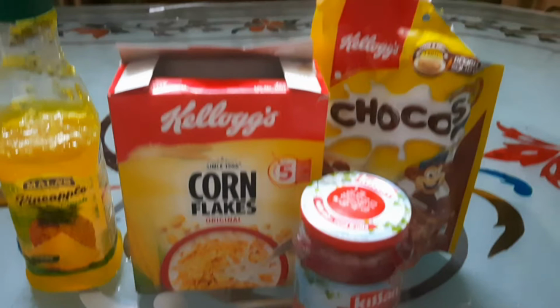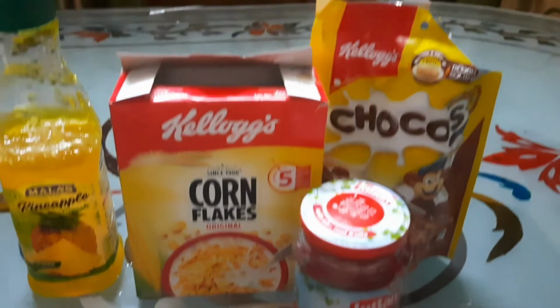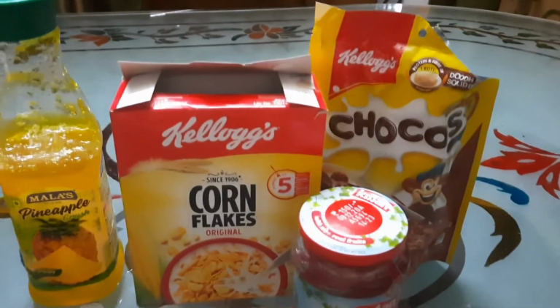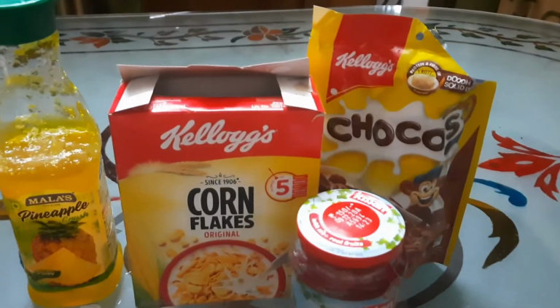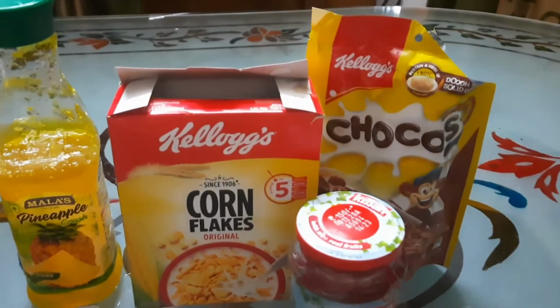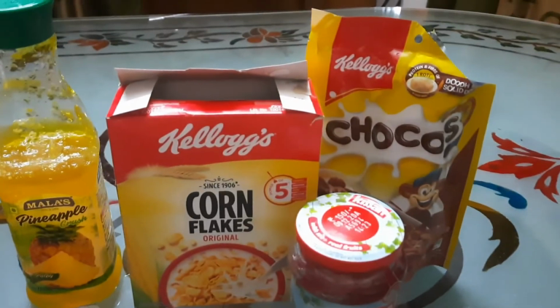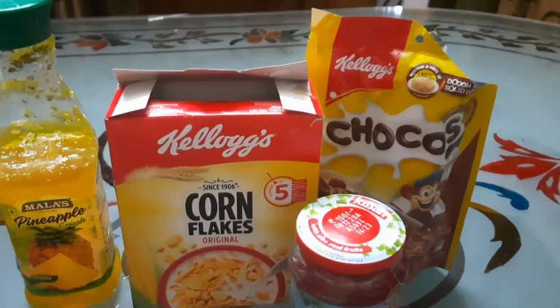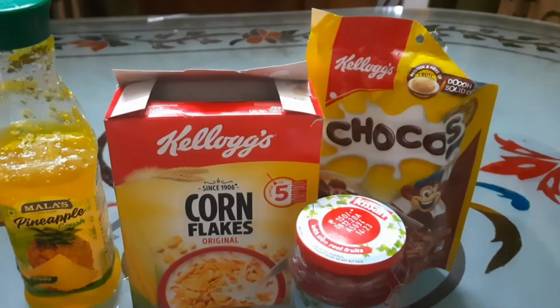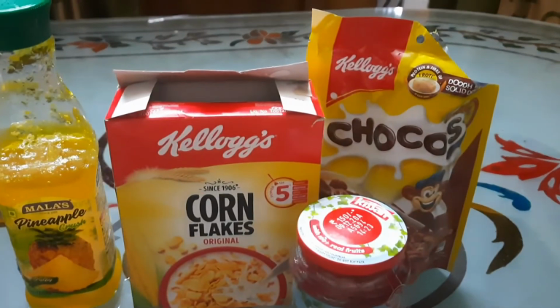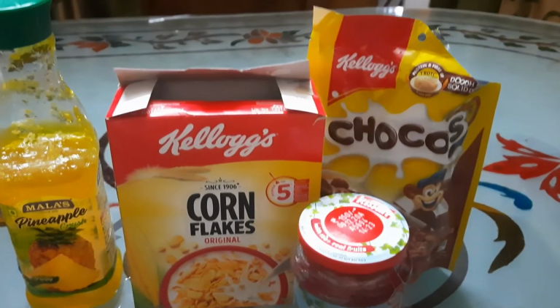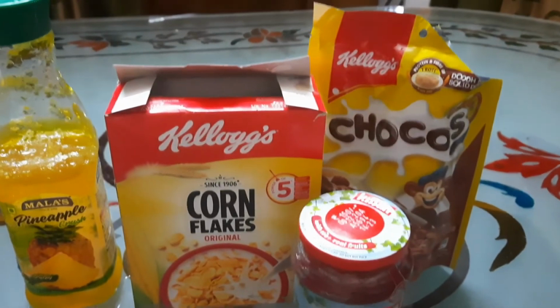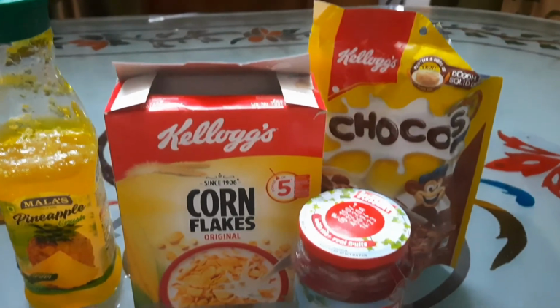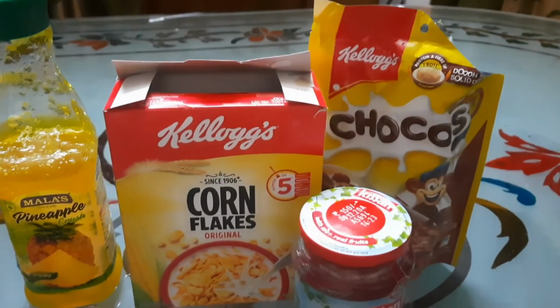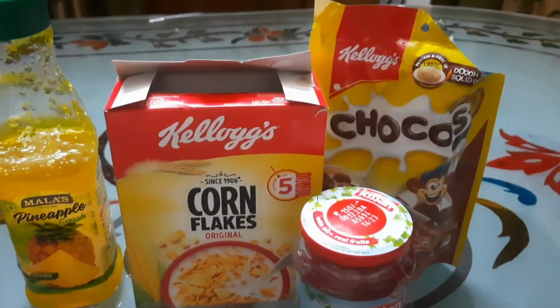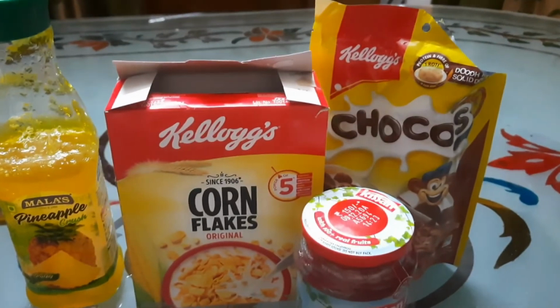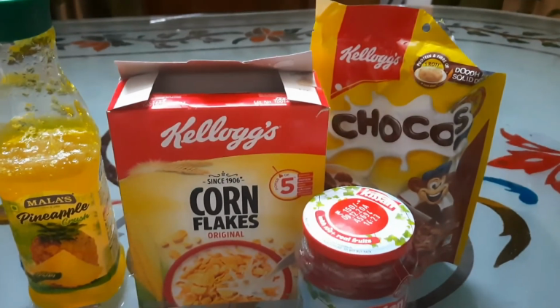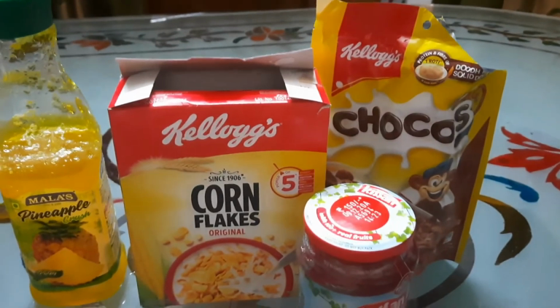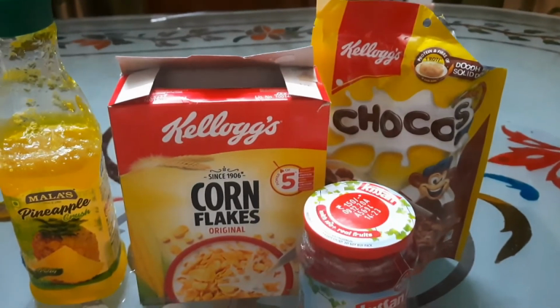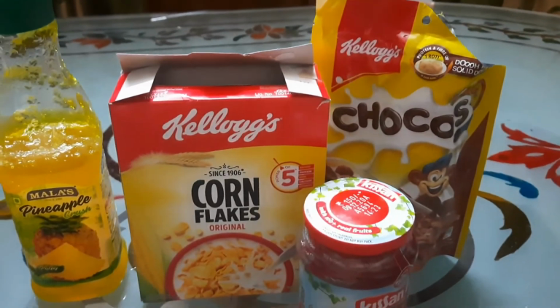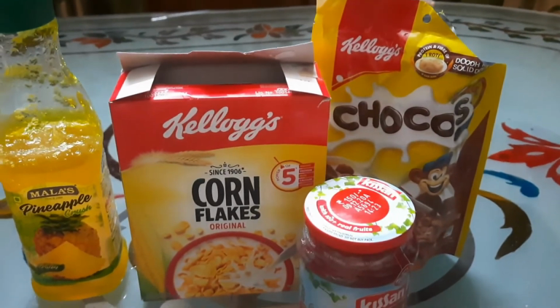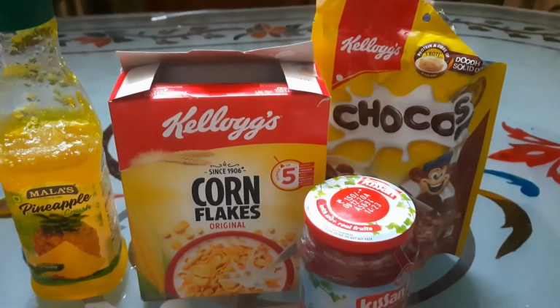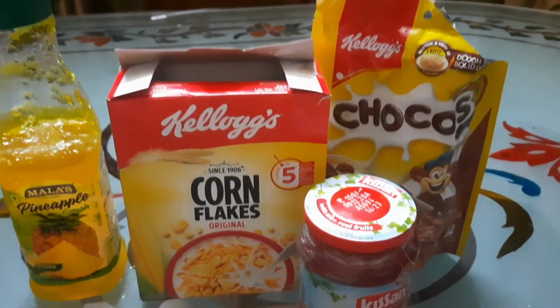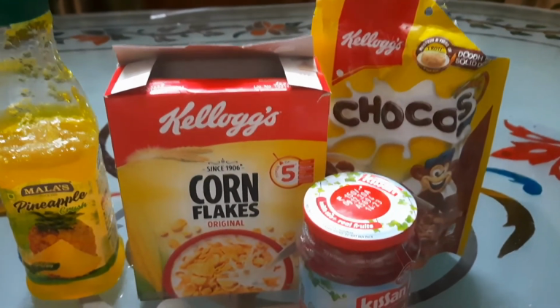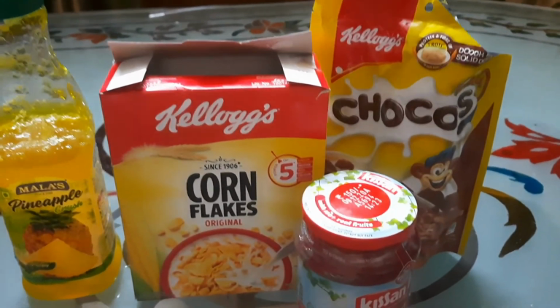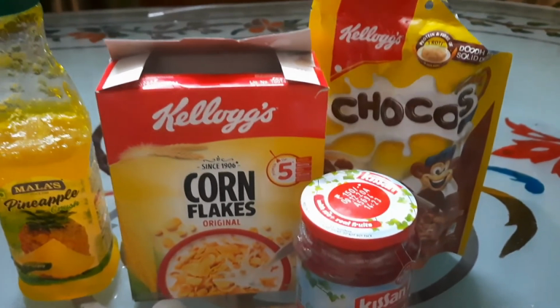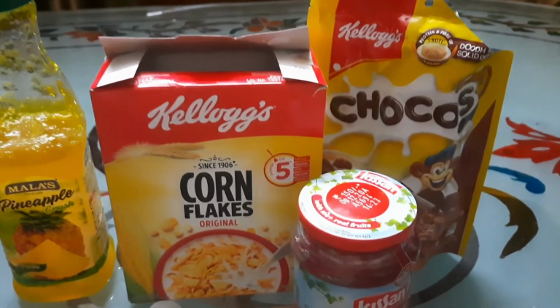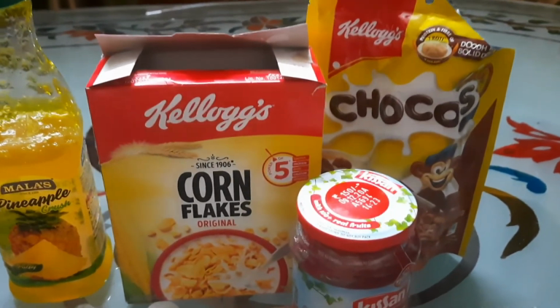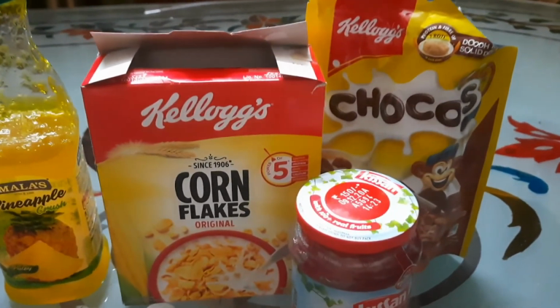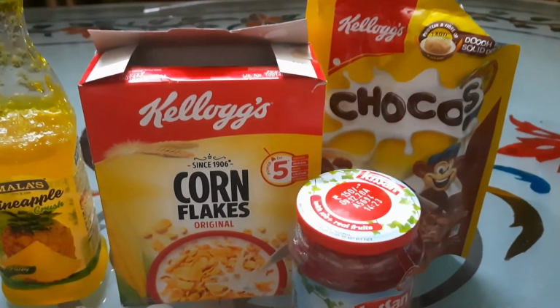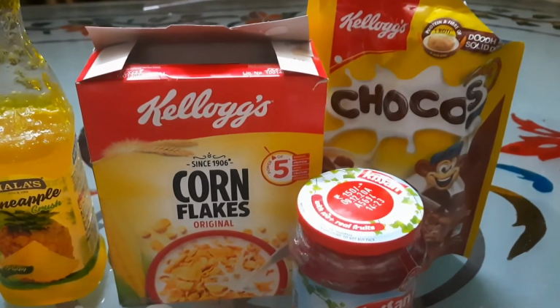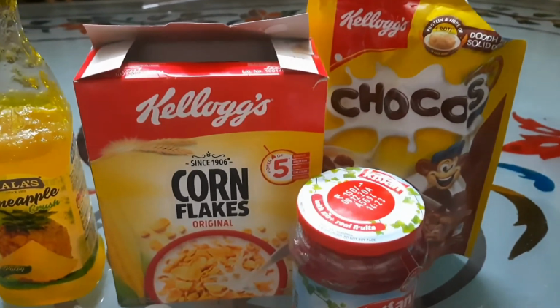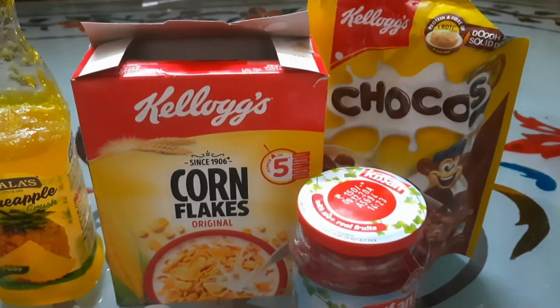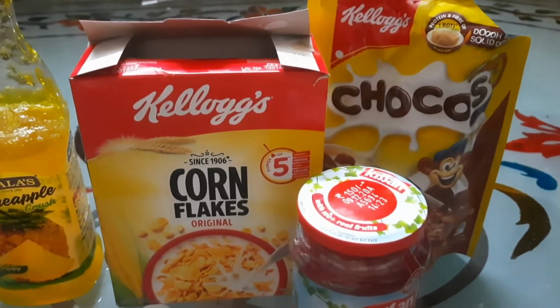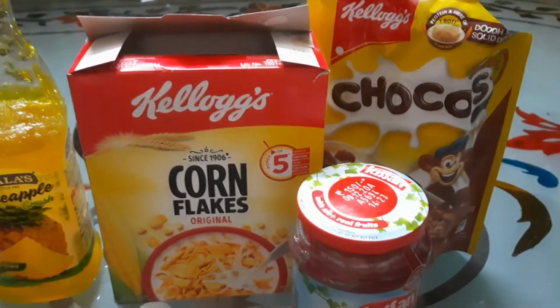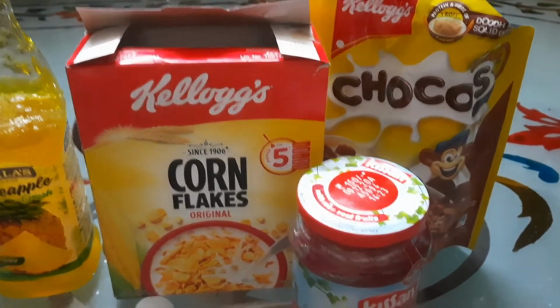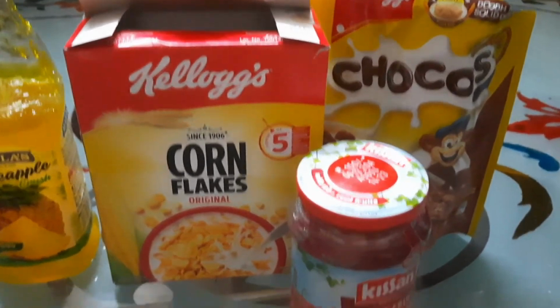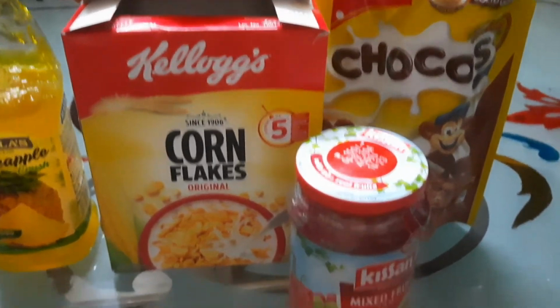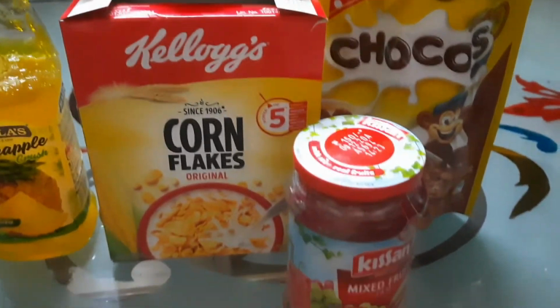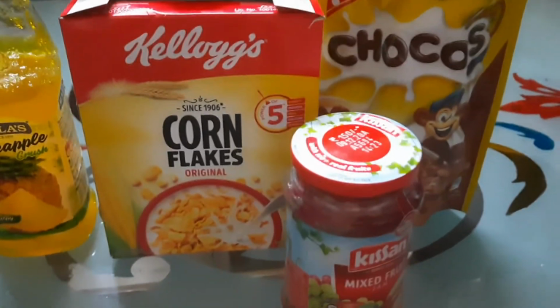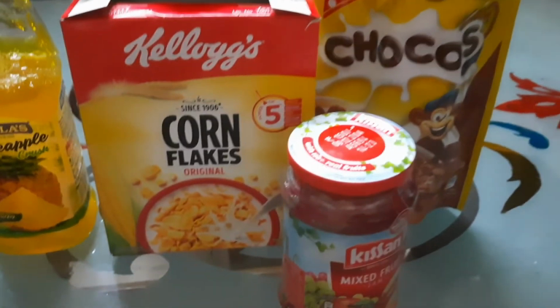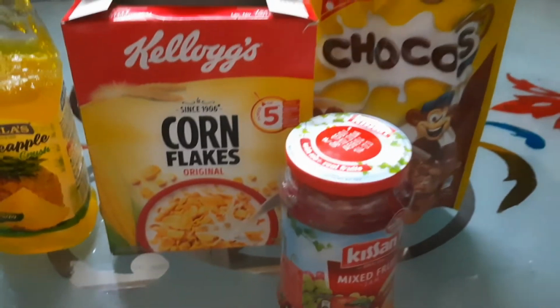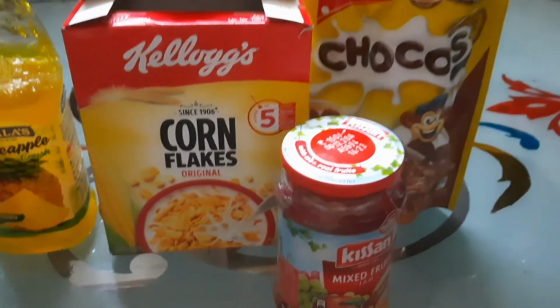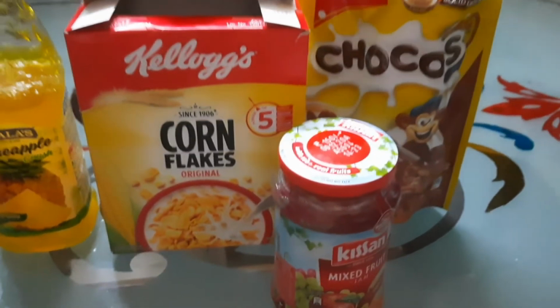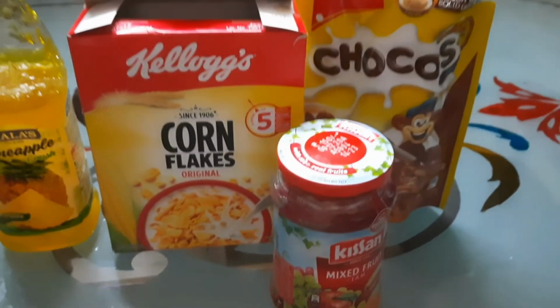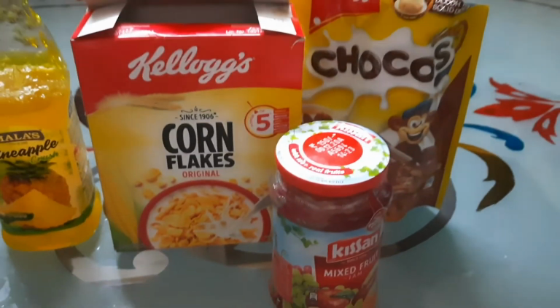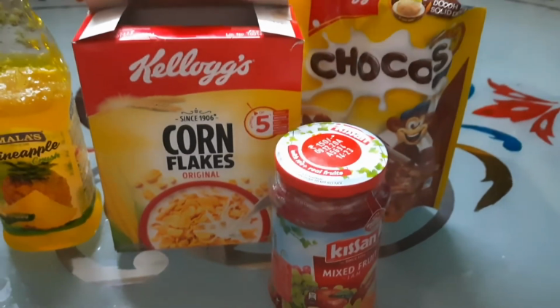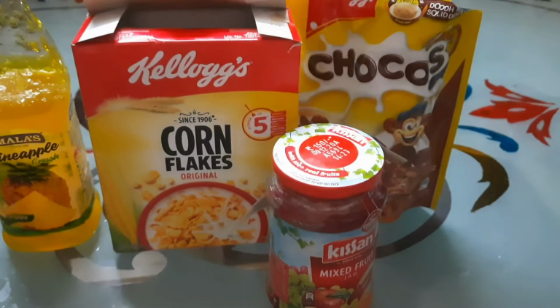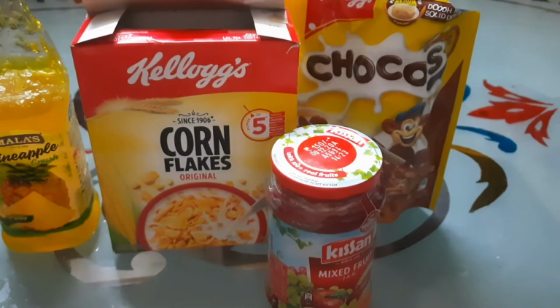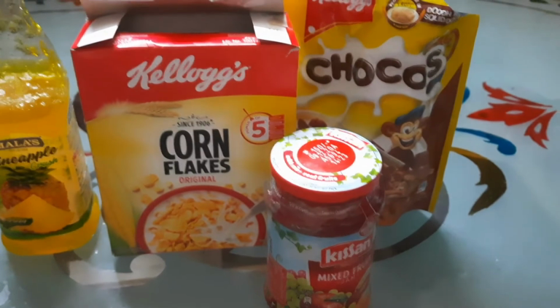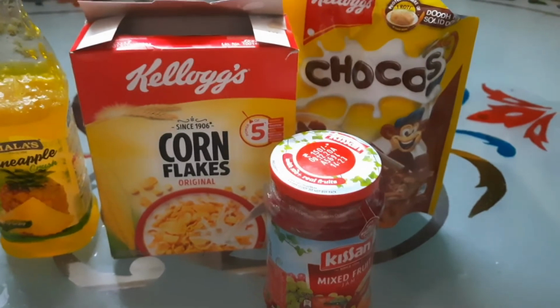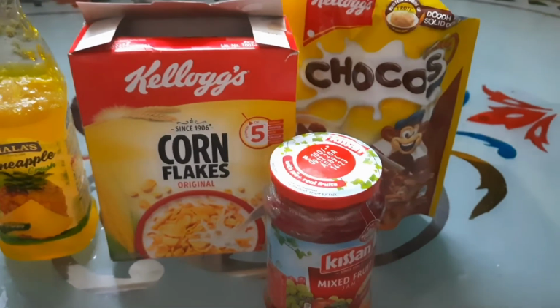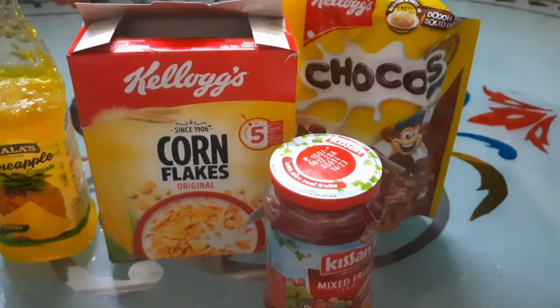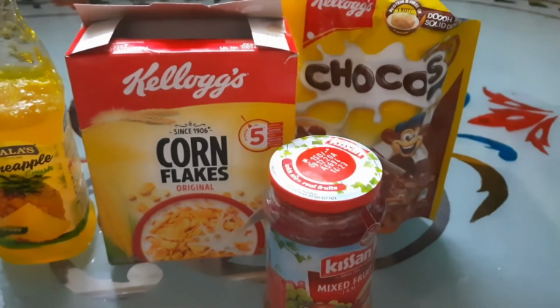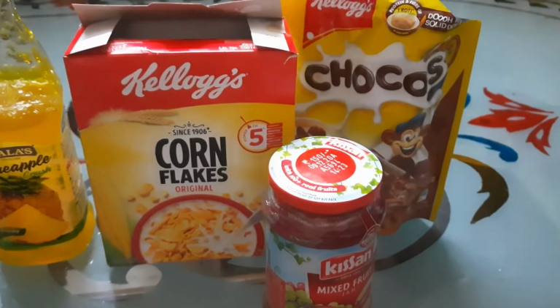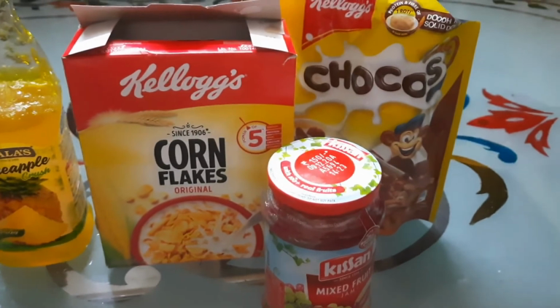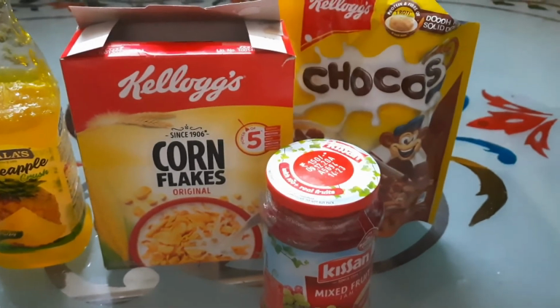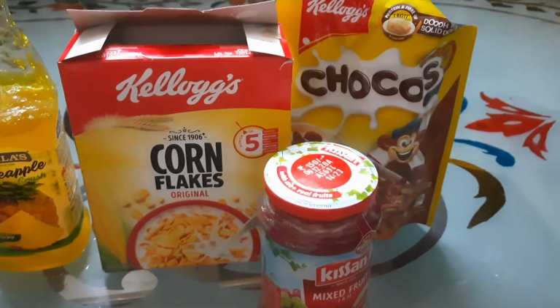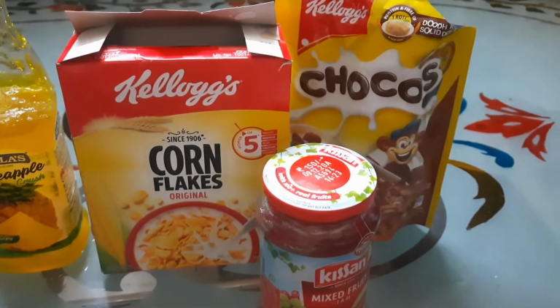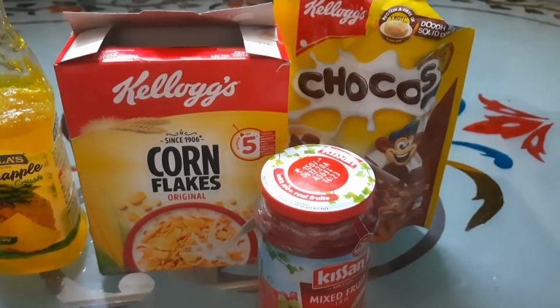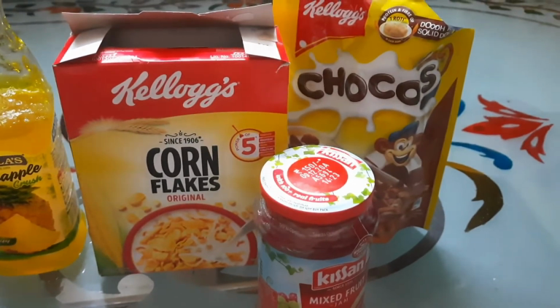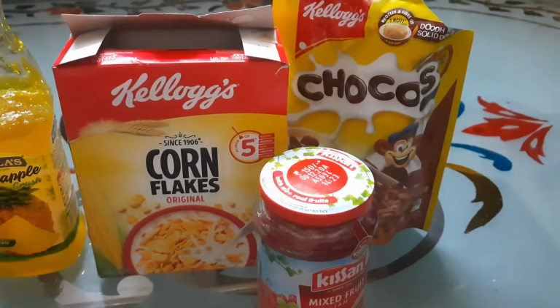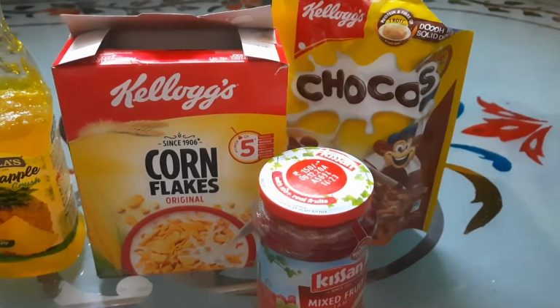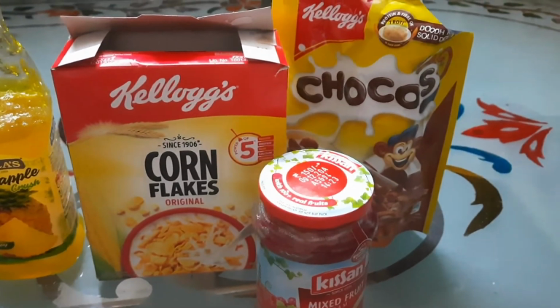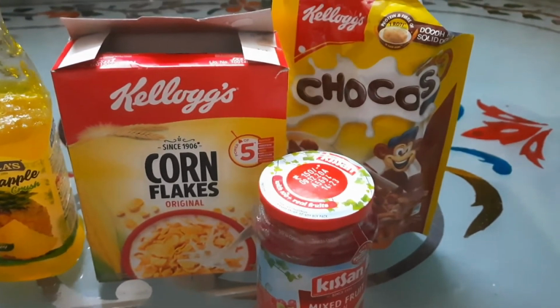There is pineapple crush, cornflakes, cassandra, jama, chocos.